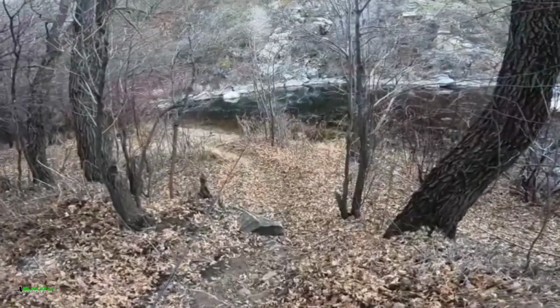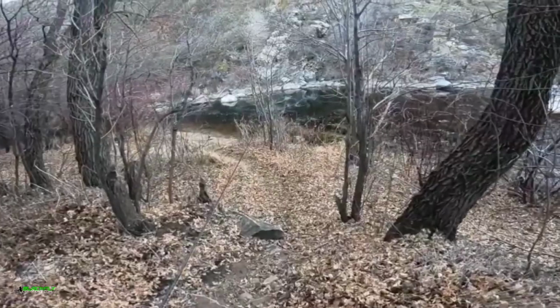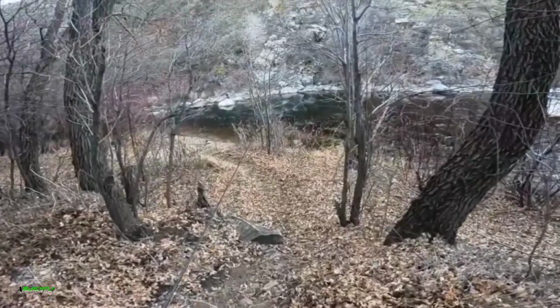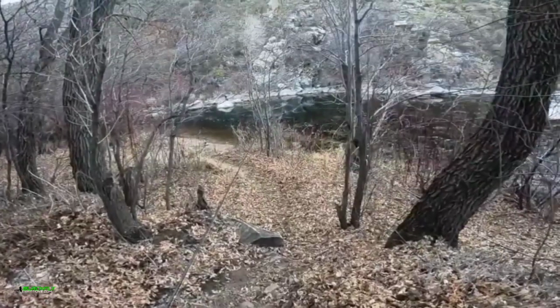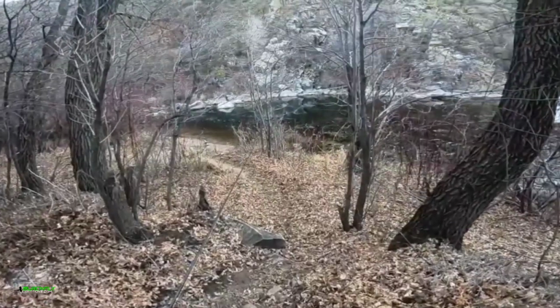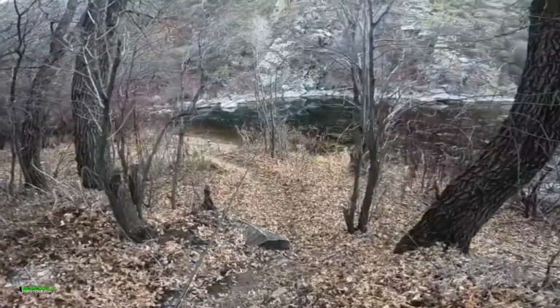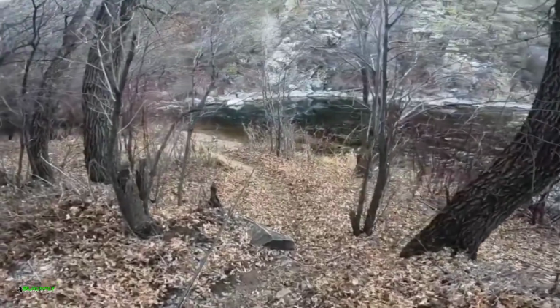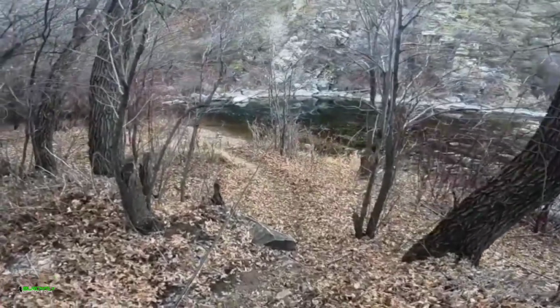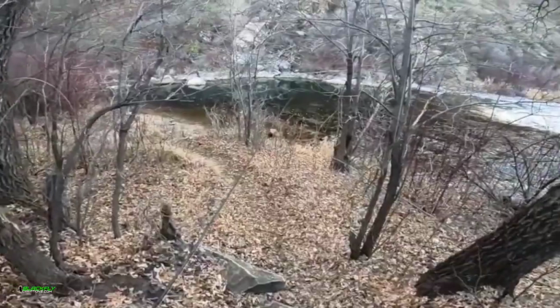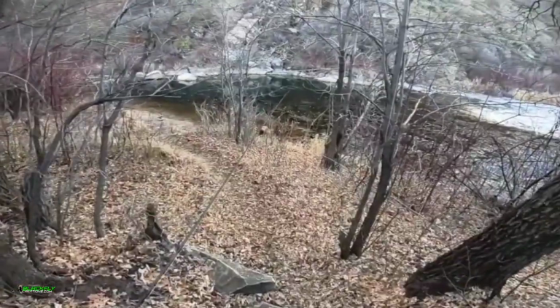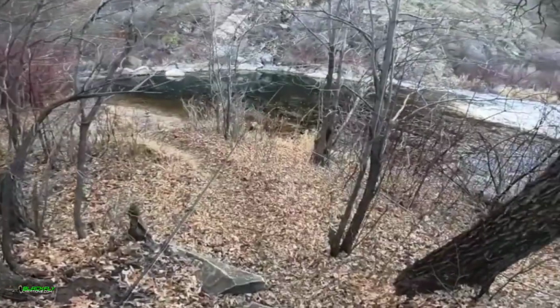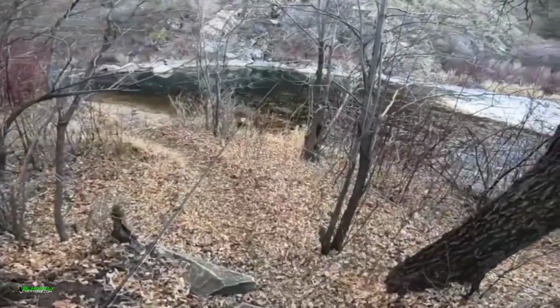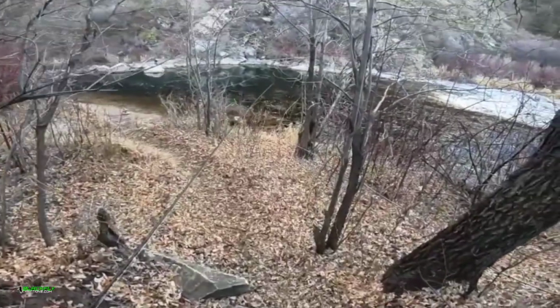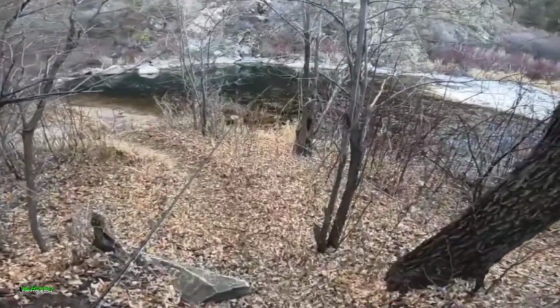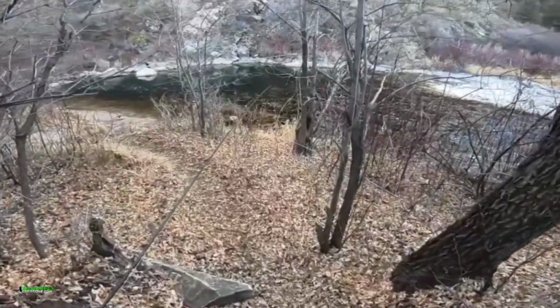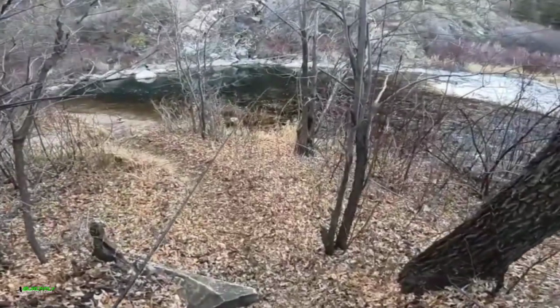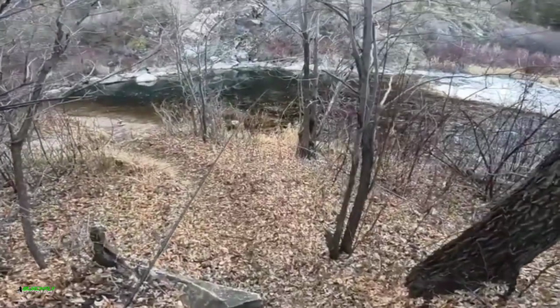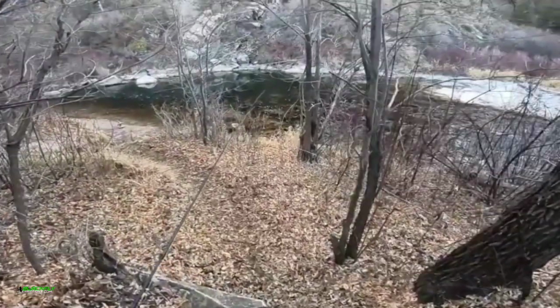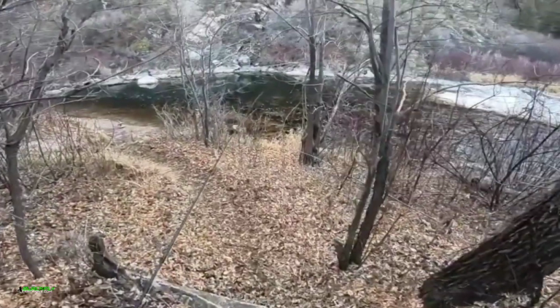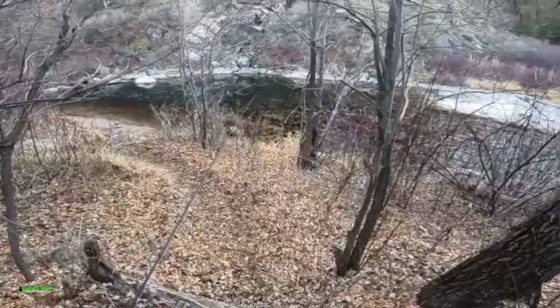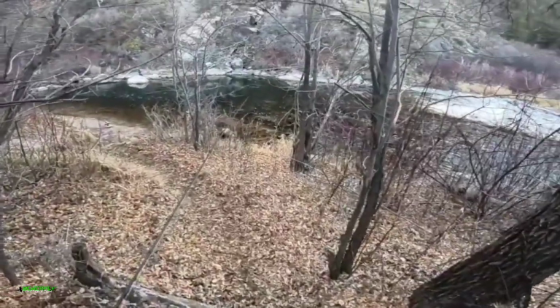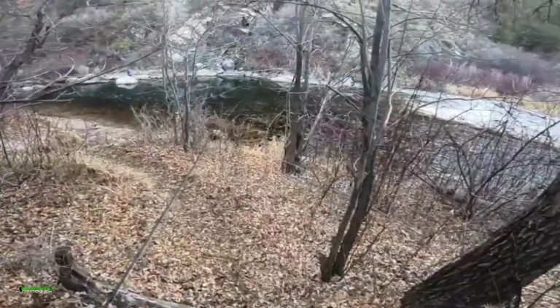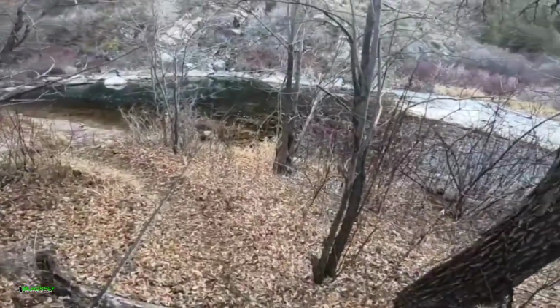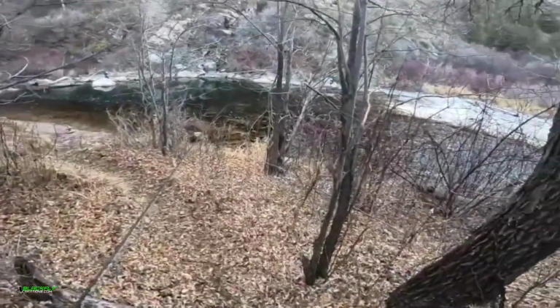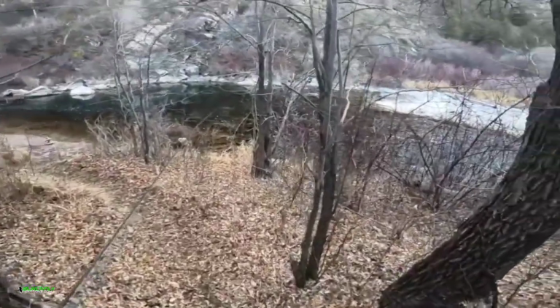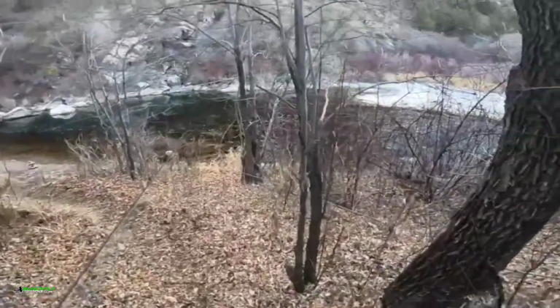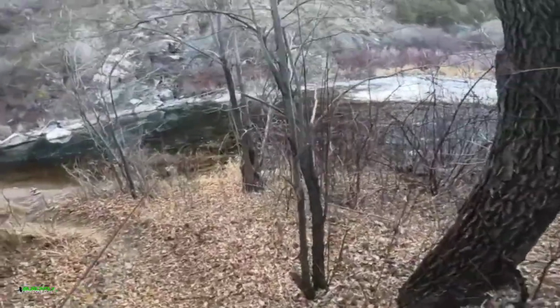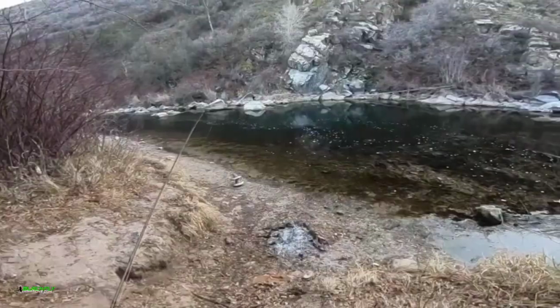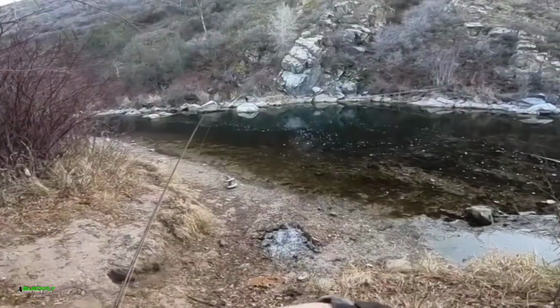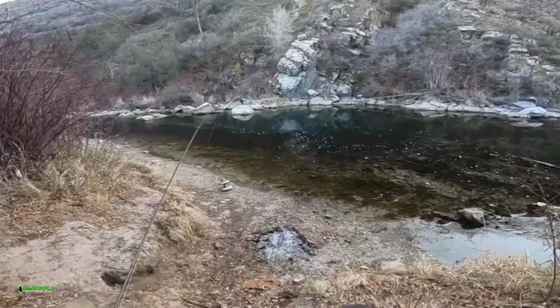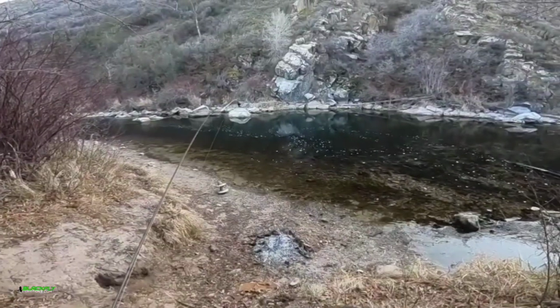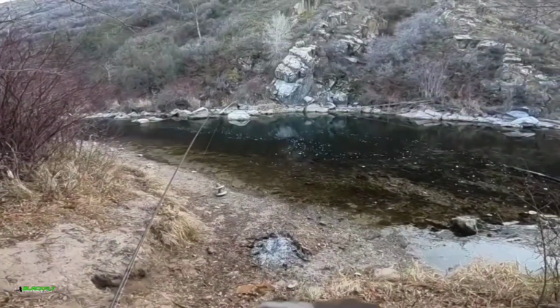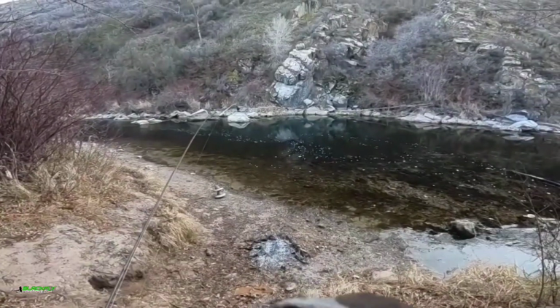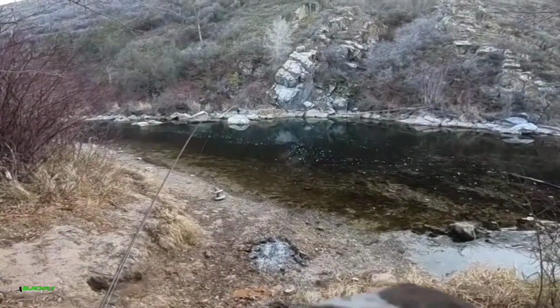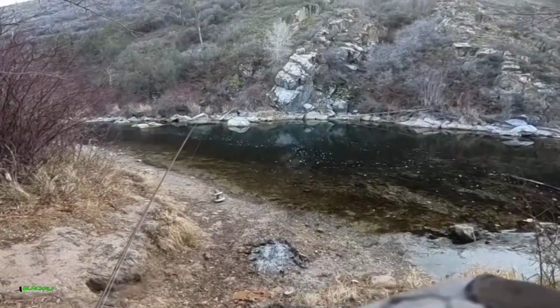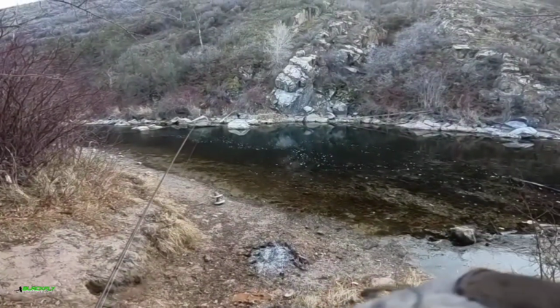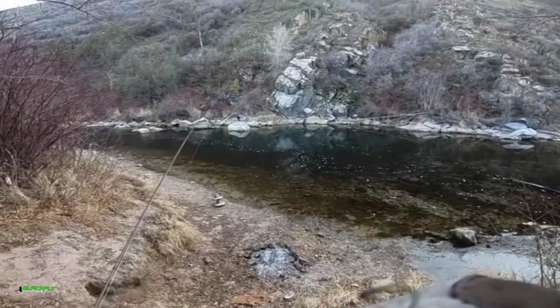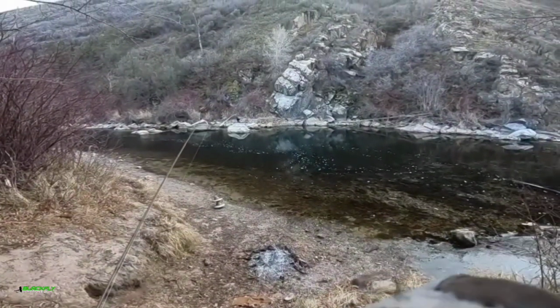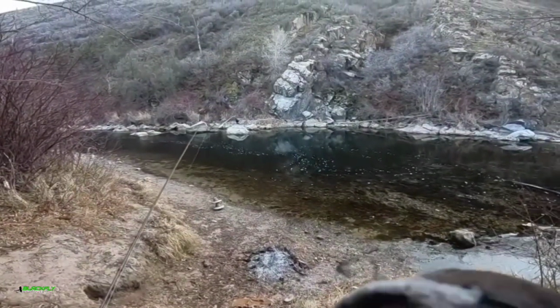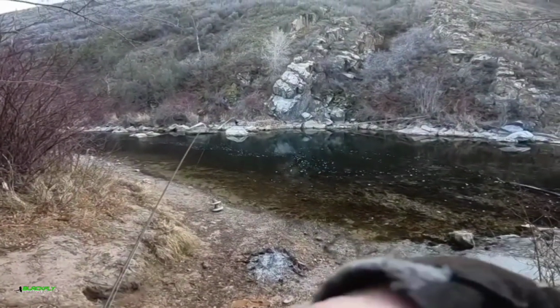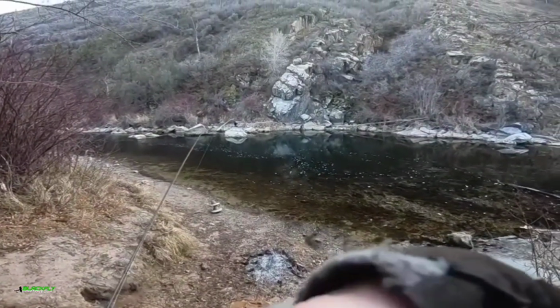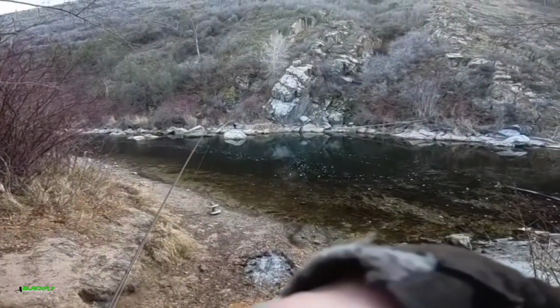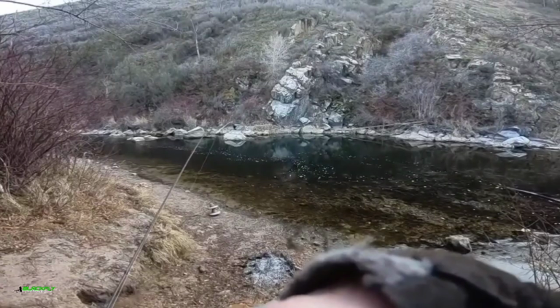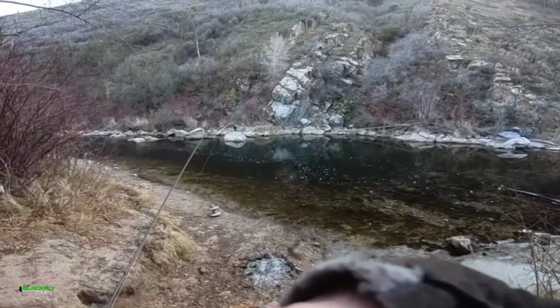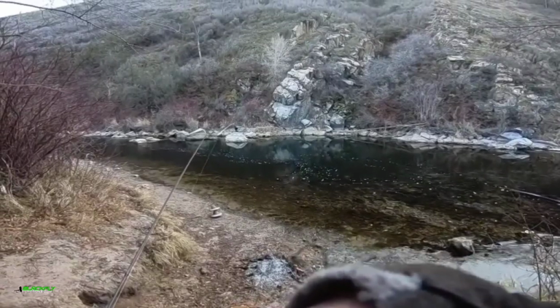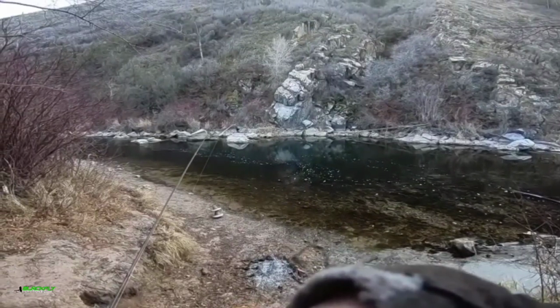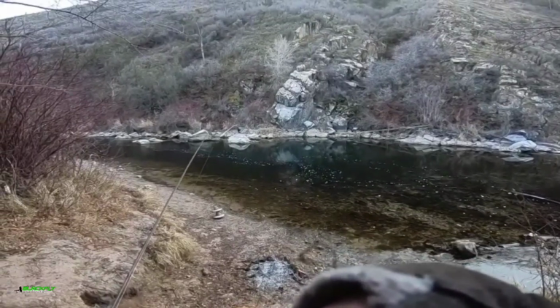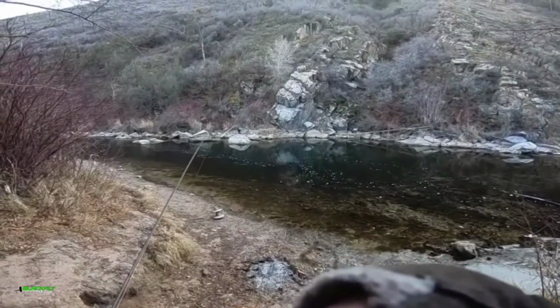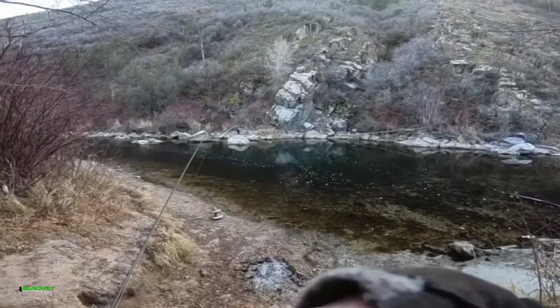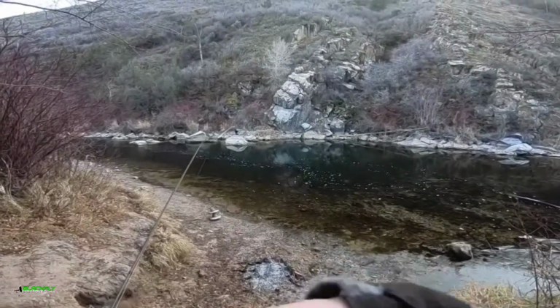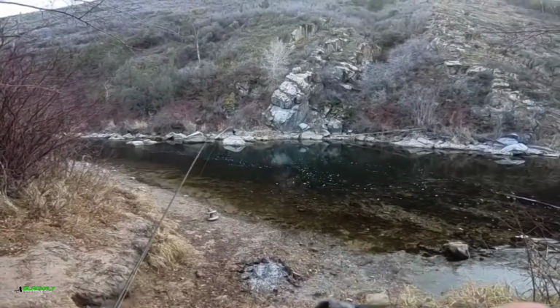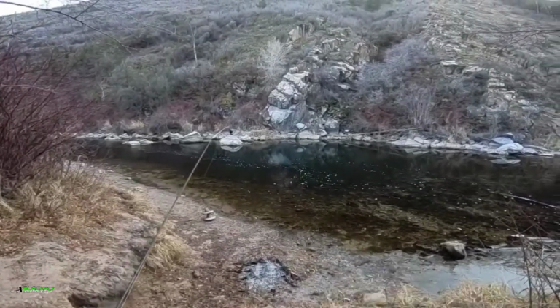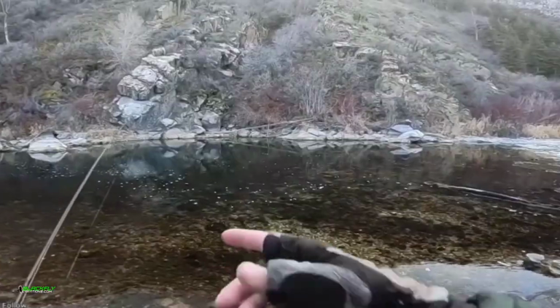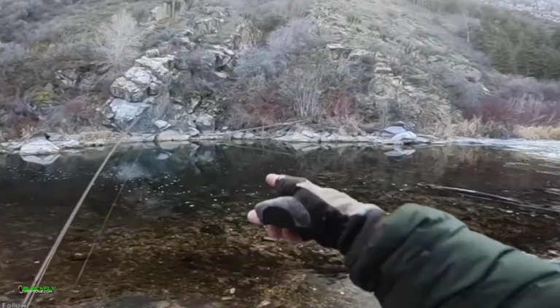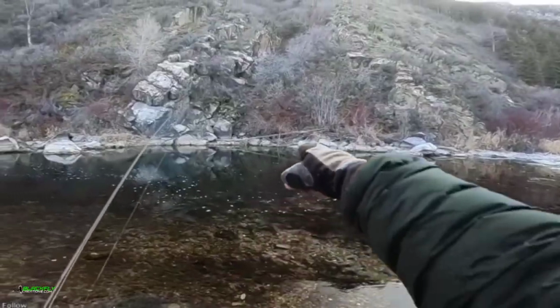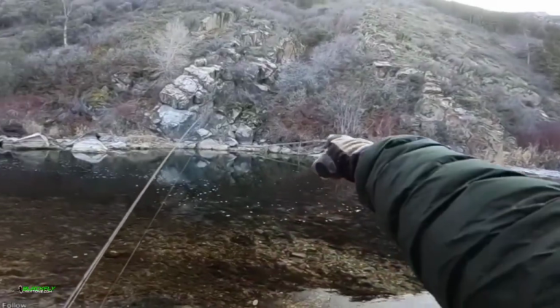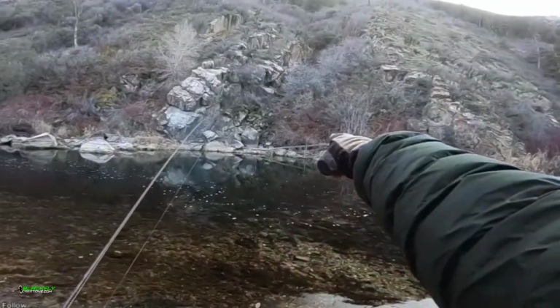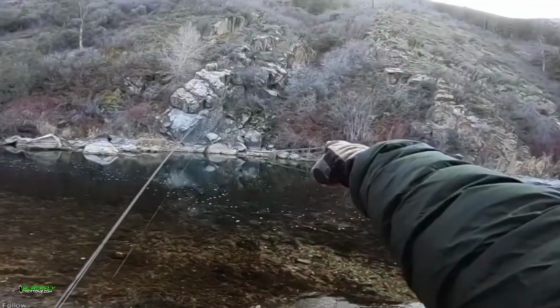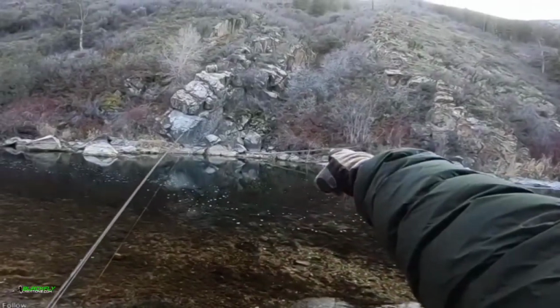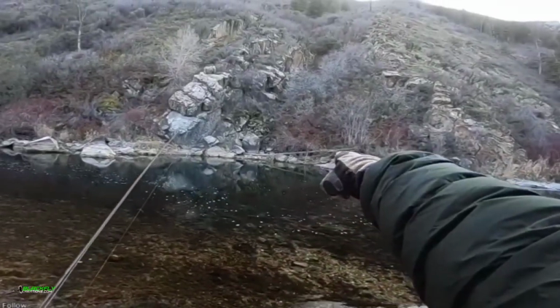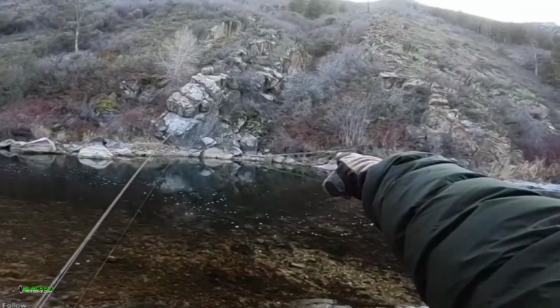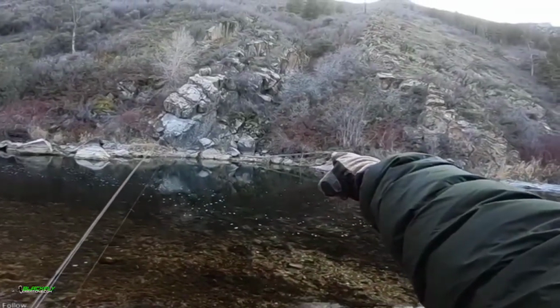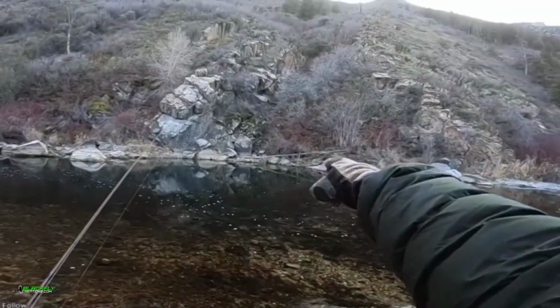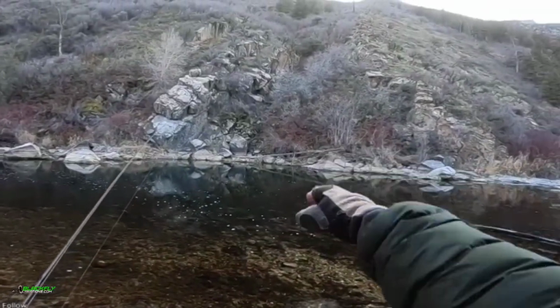Boy, this is clear water. These fish are going to be spooky. Look how beautiful this is. It's a riser over there.